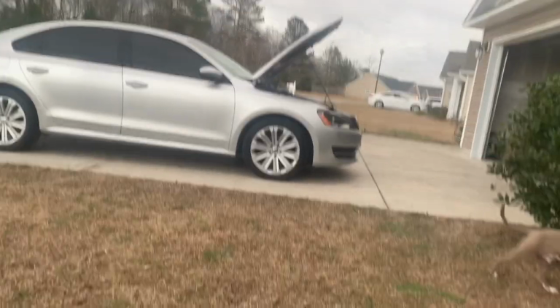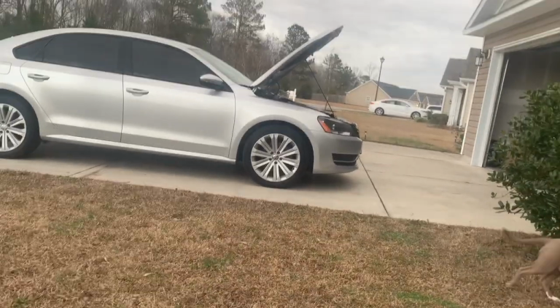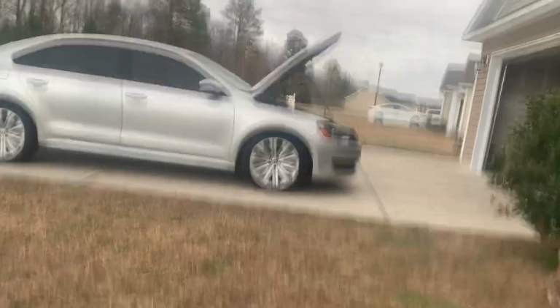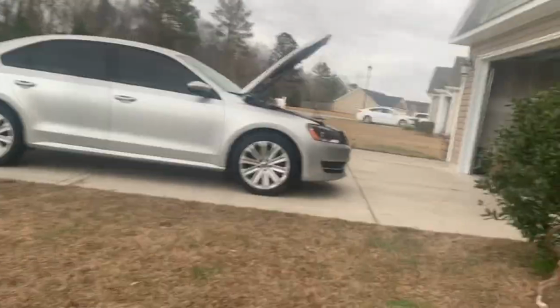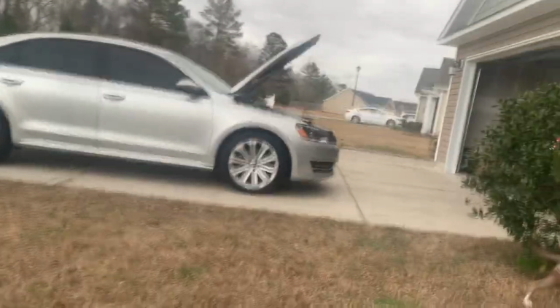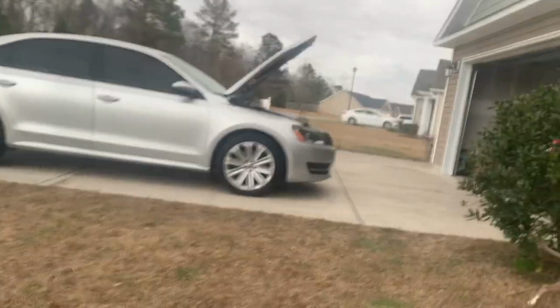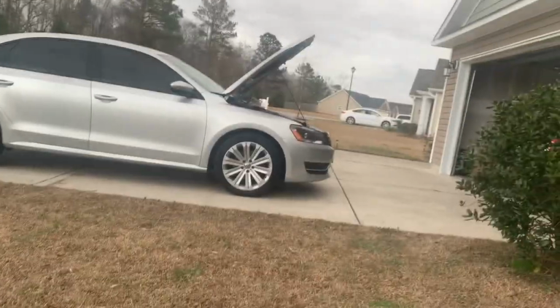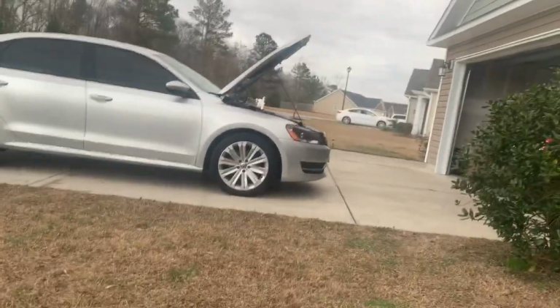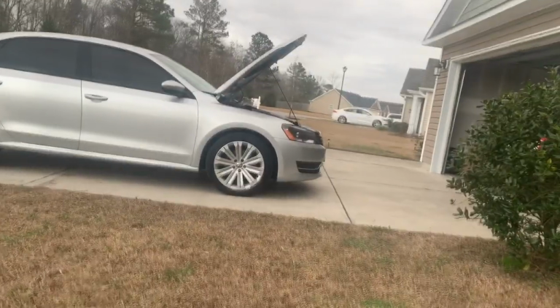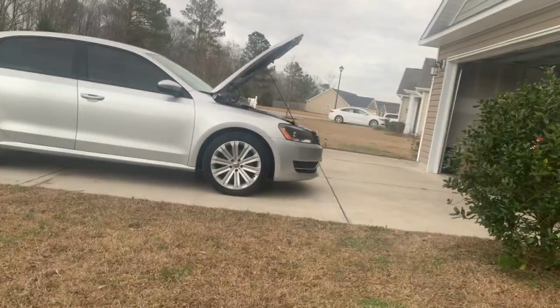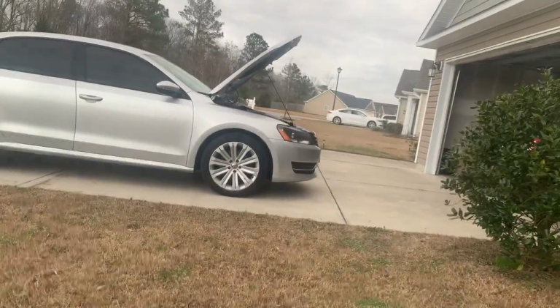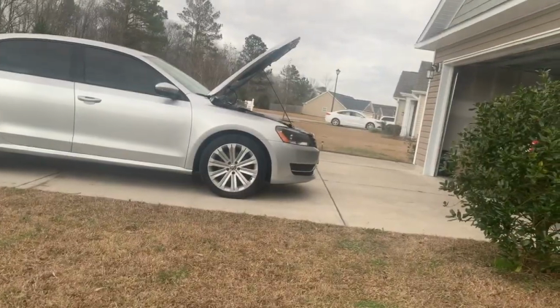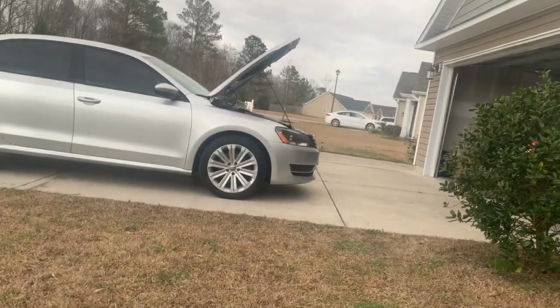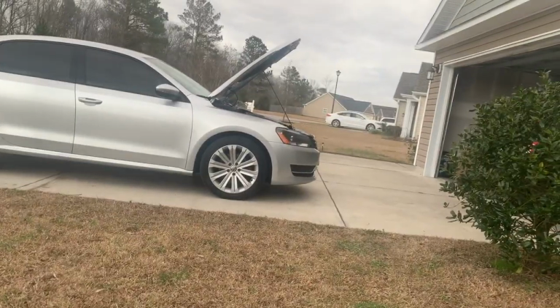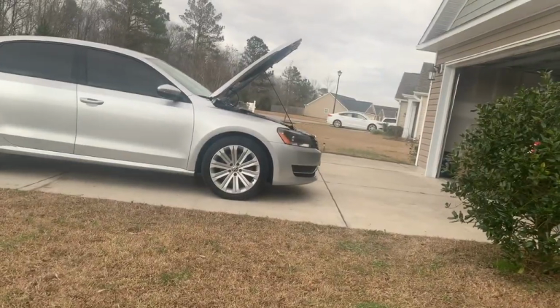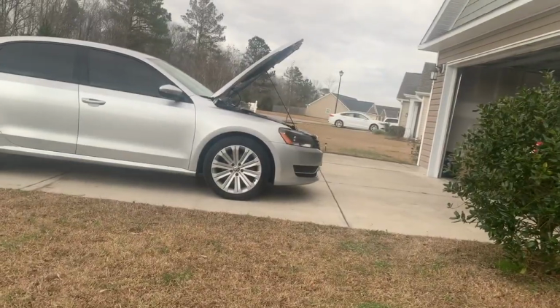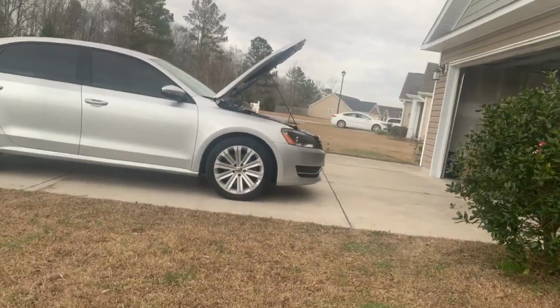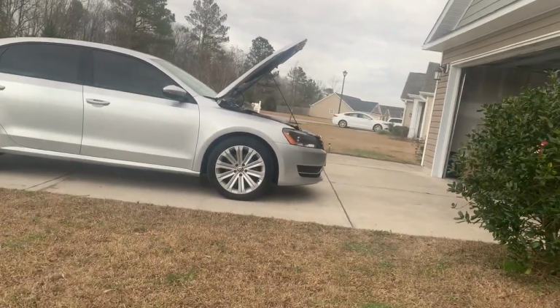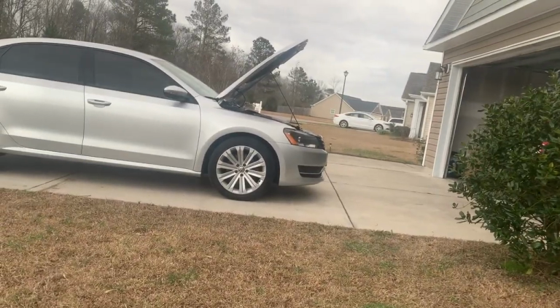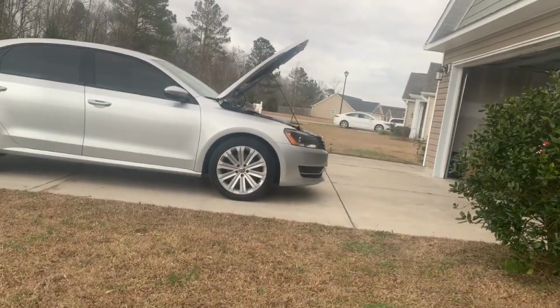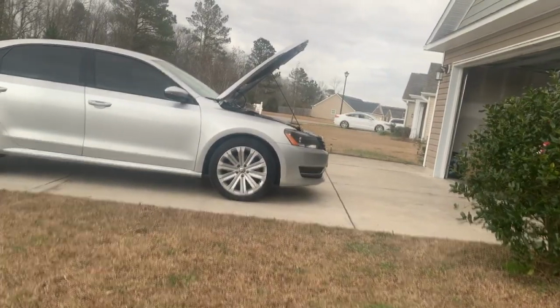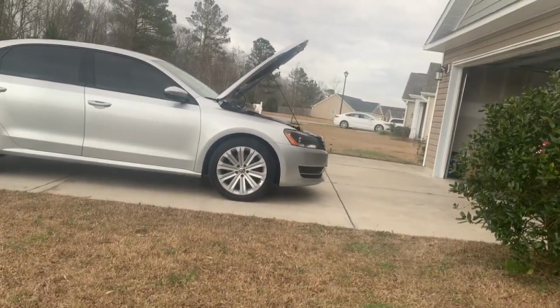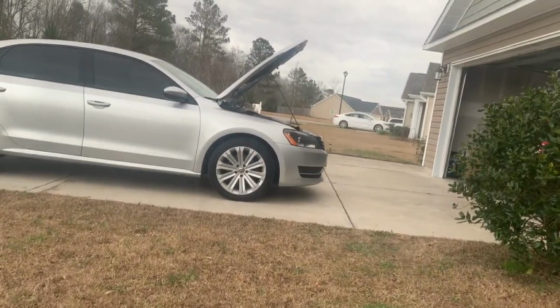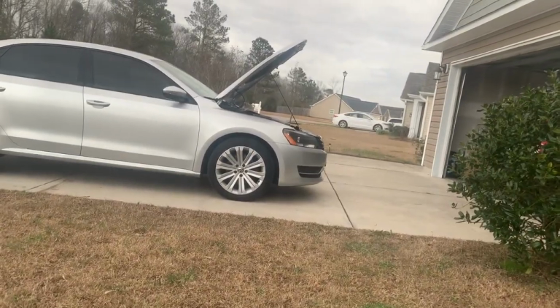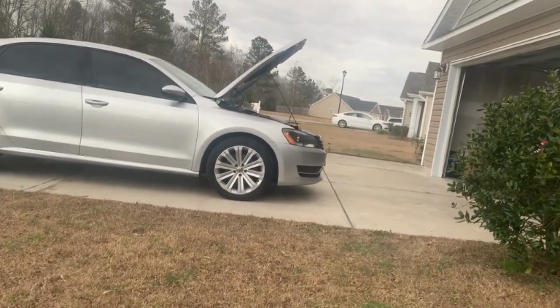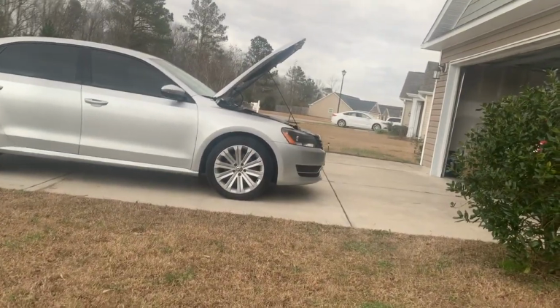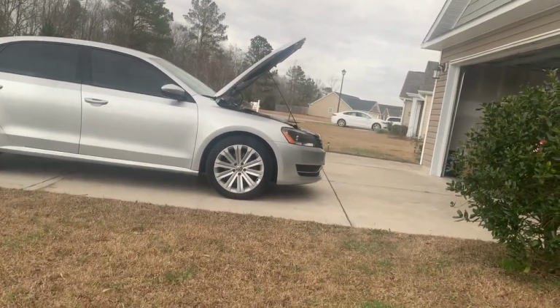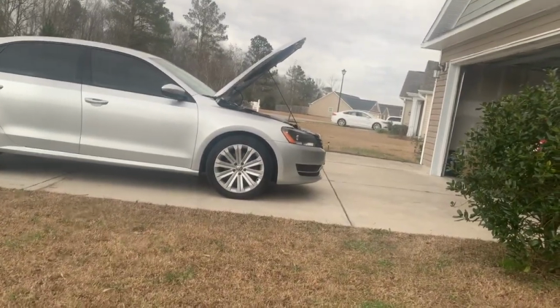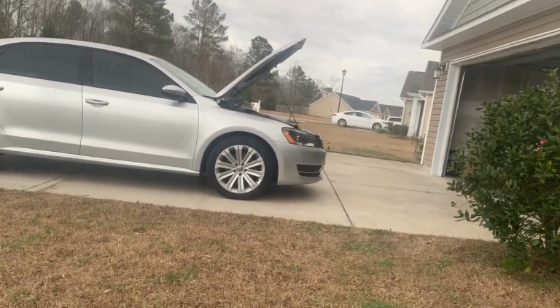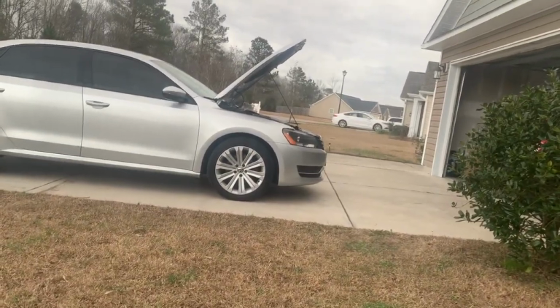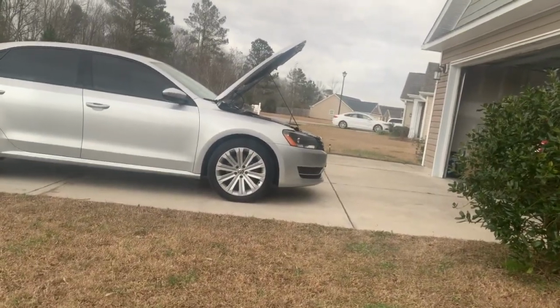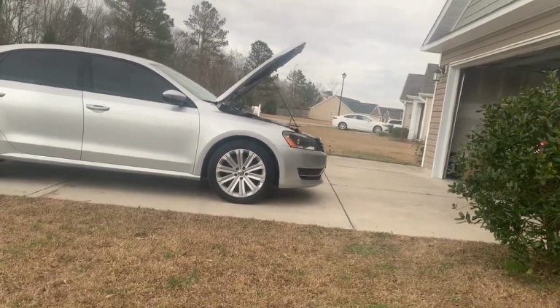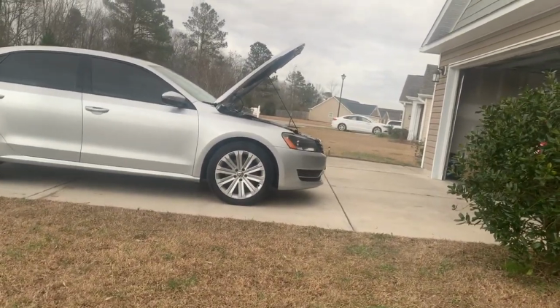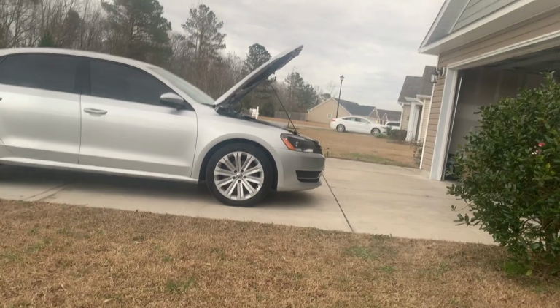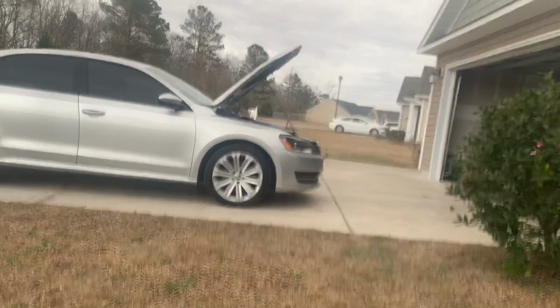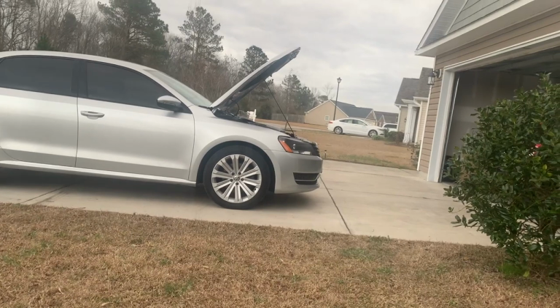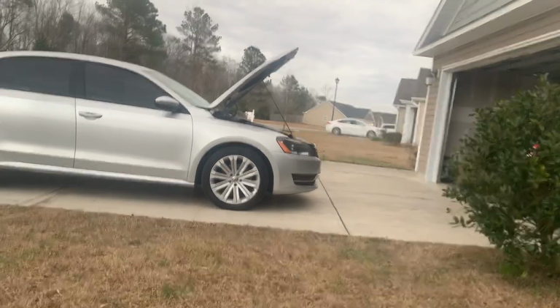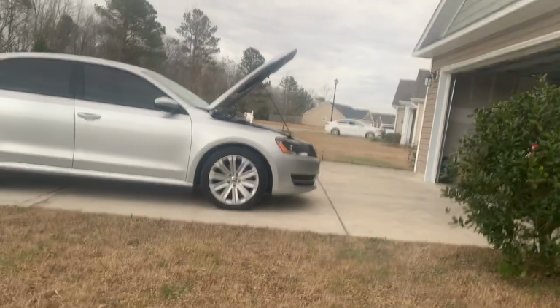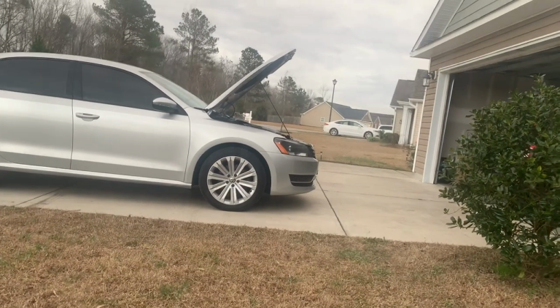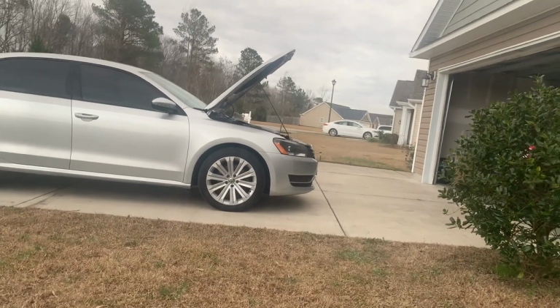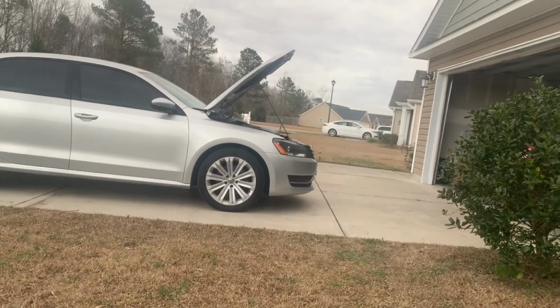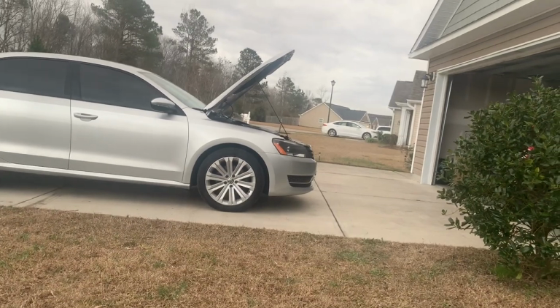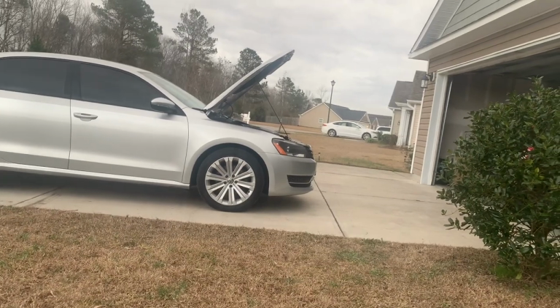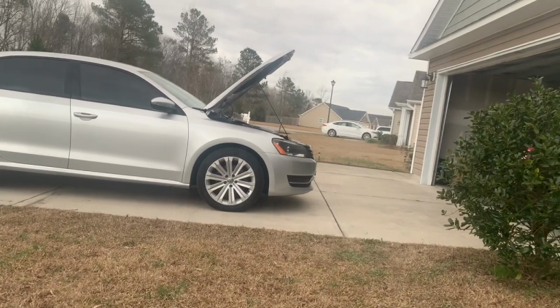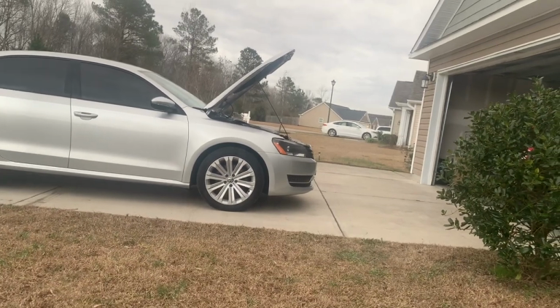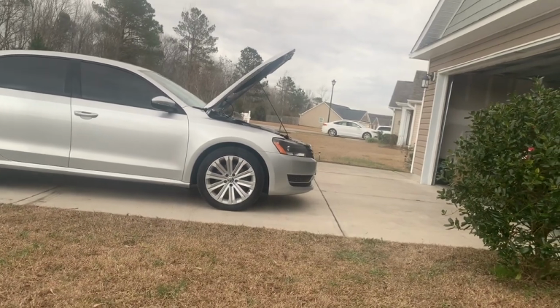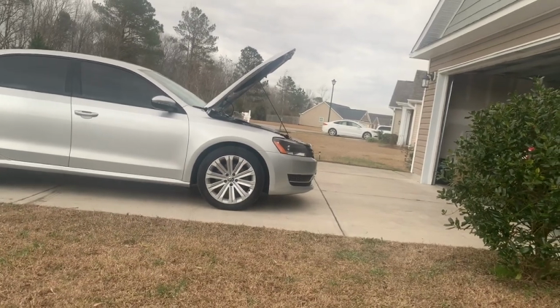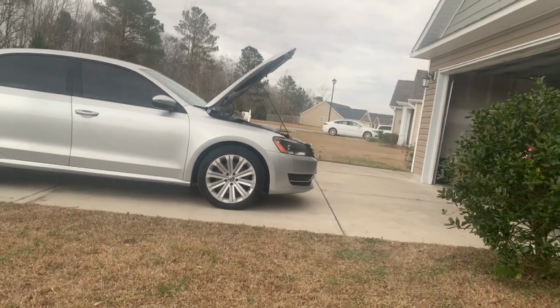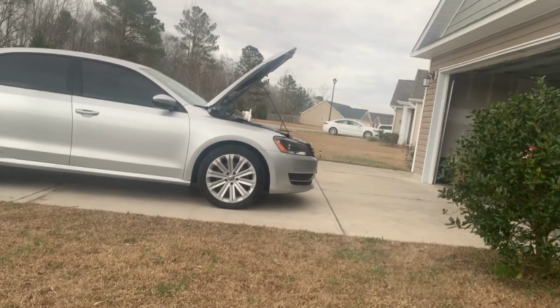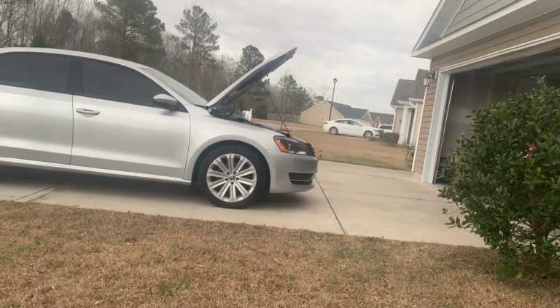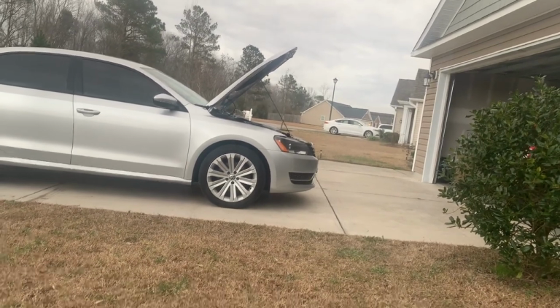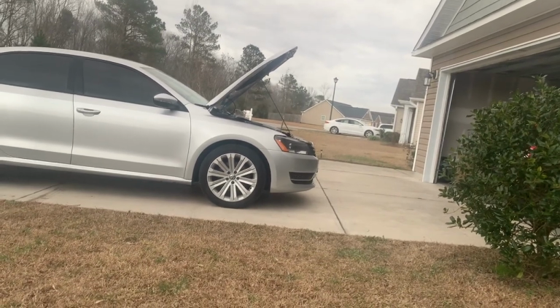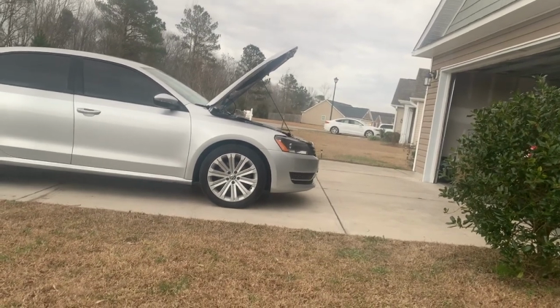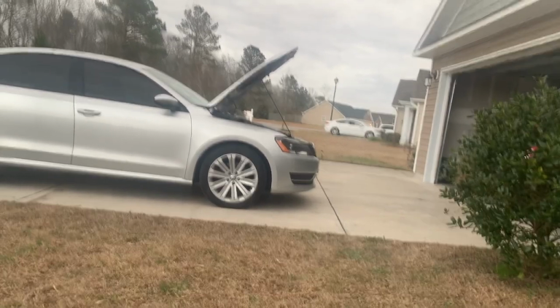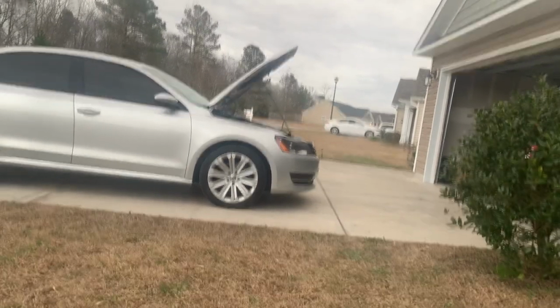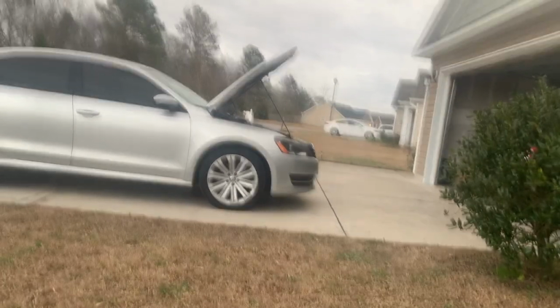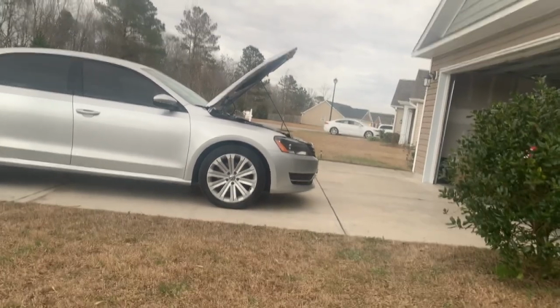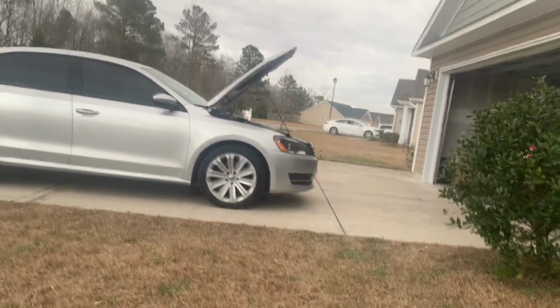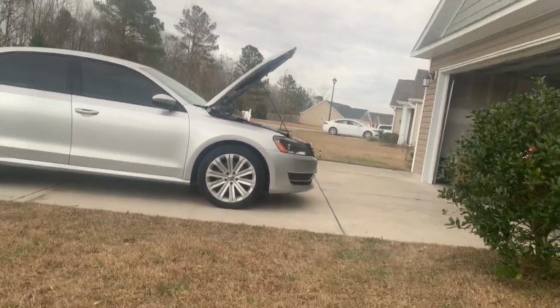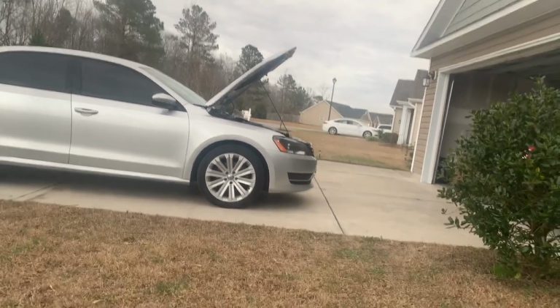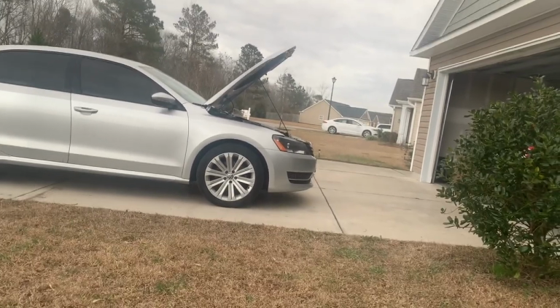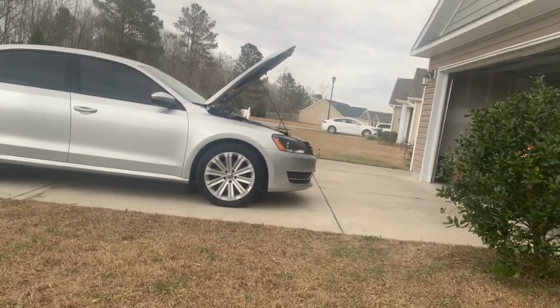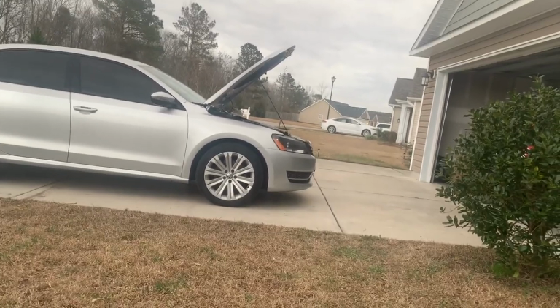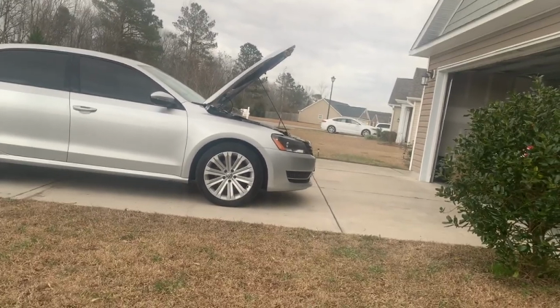My buddy just pulled up with his car so I can use it as a reference to see all the parts and stuff that I need.